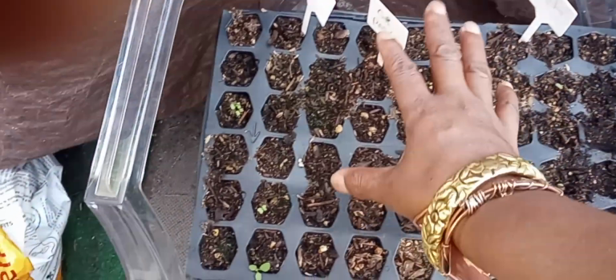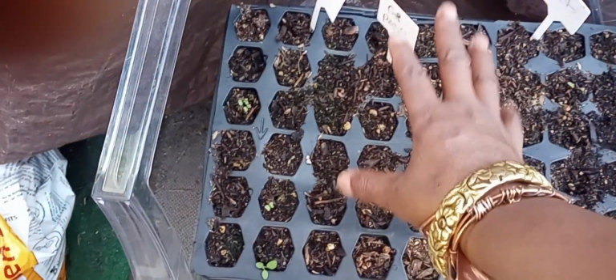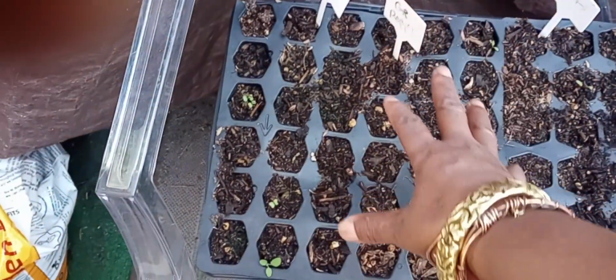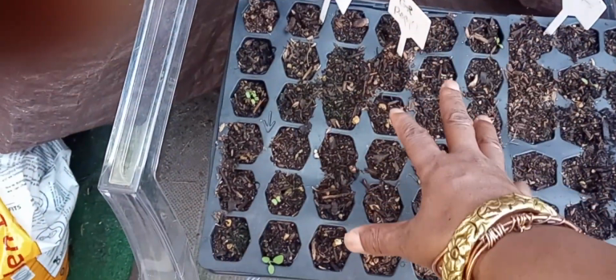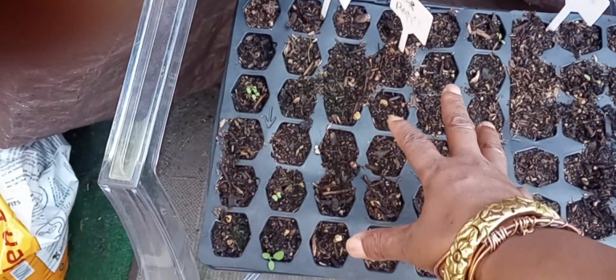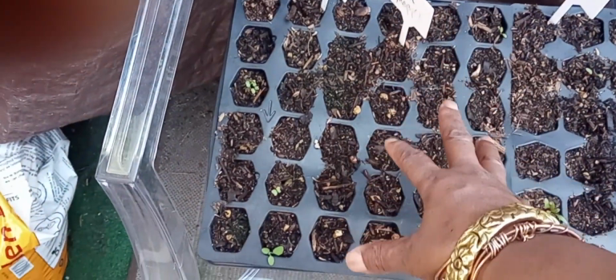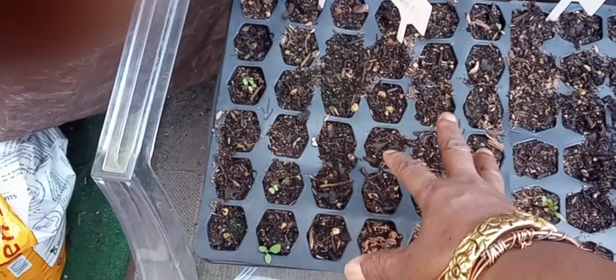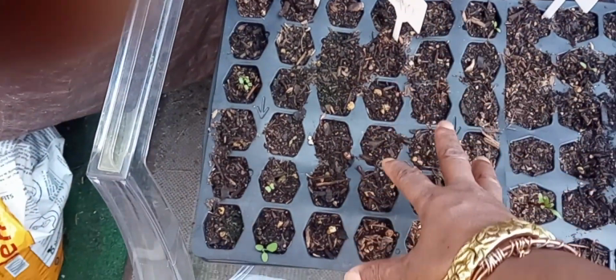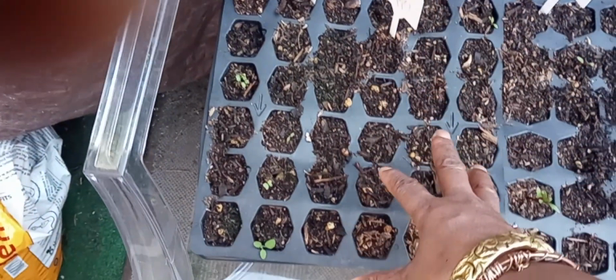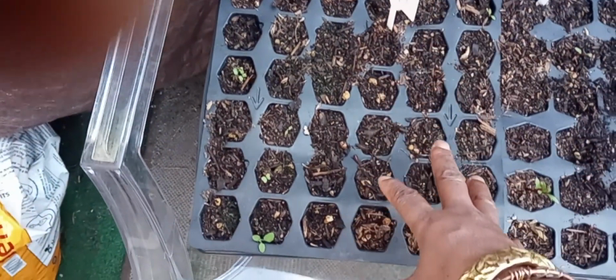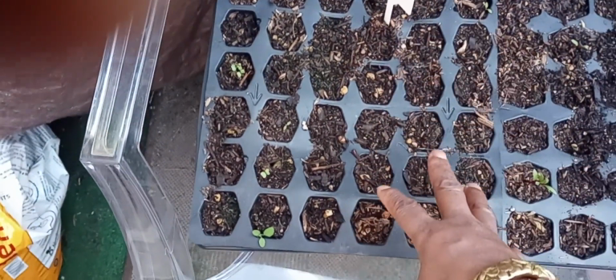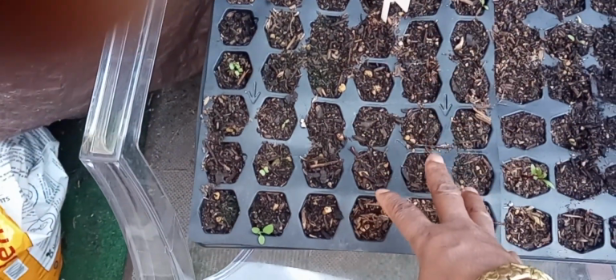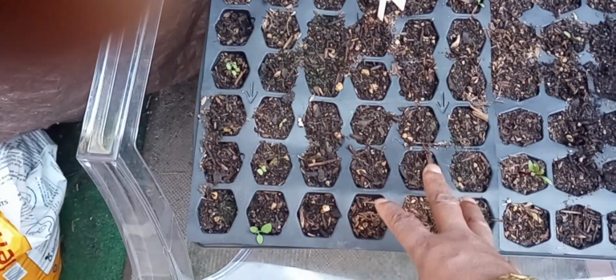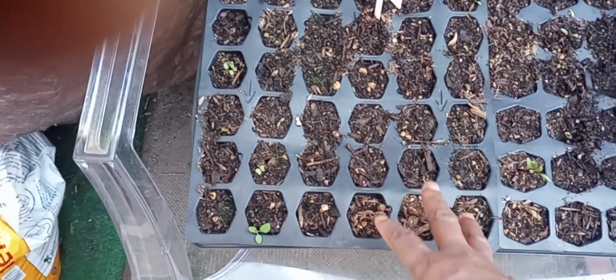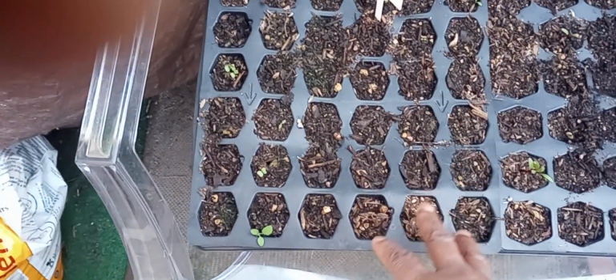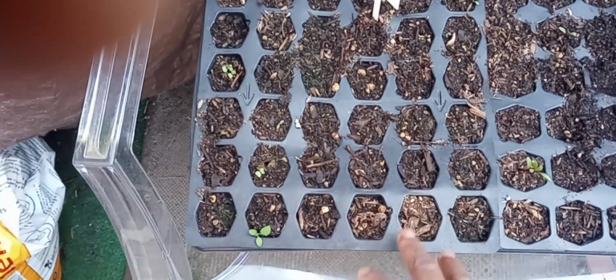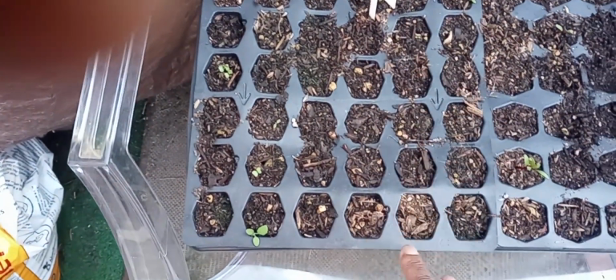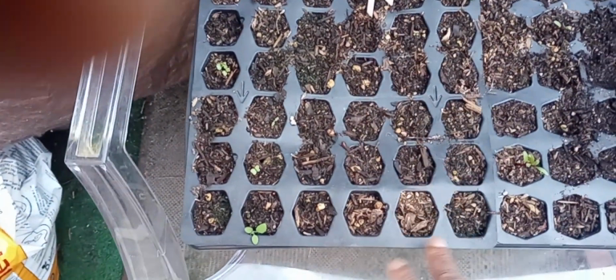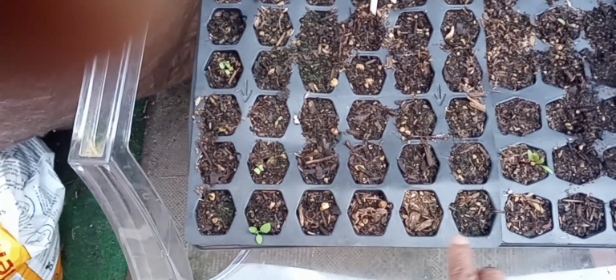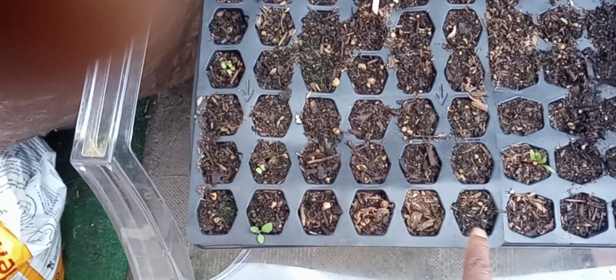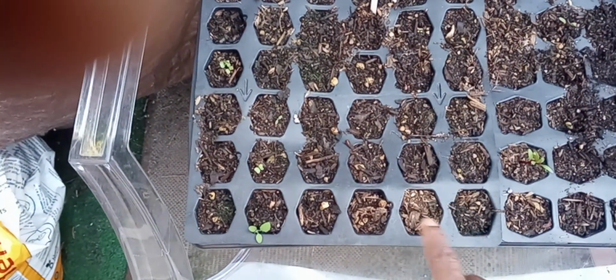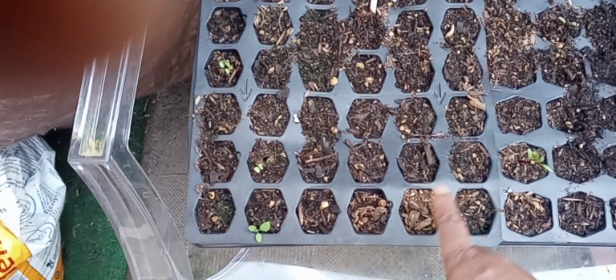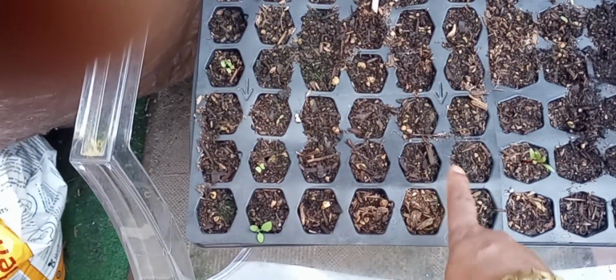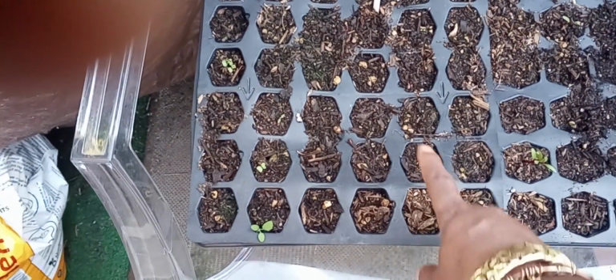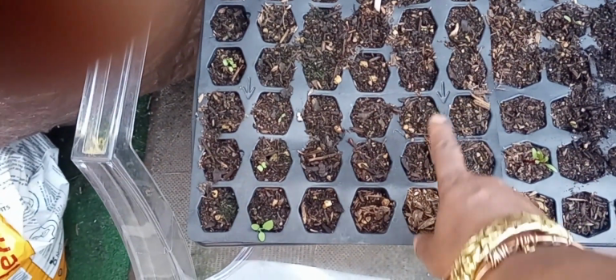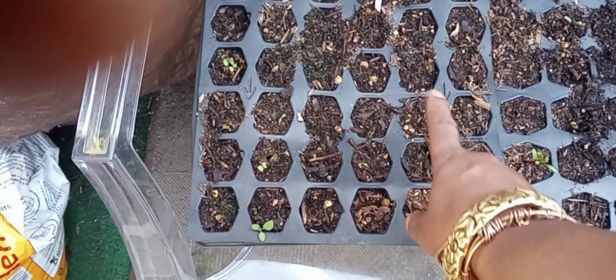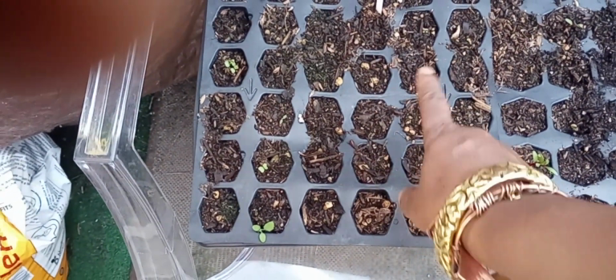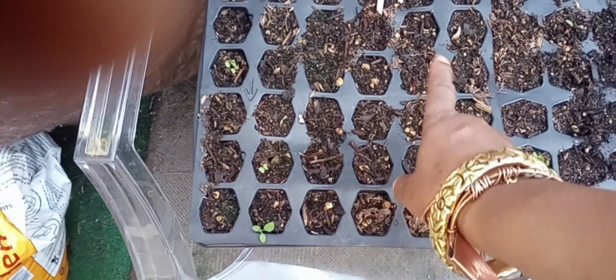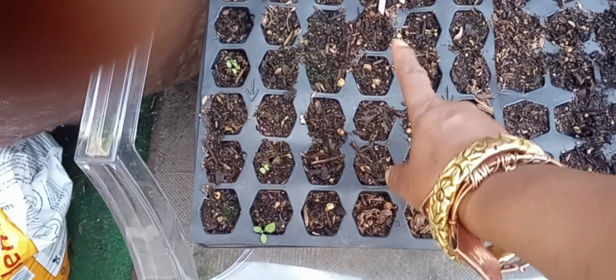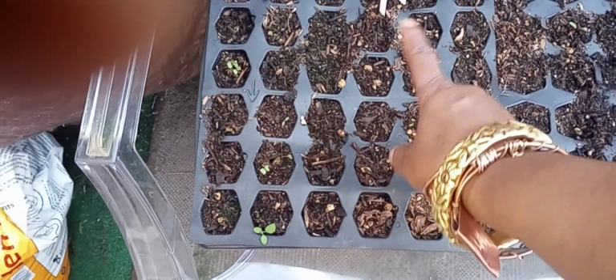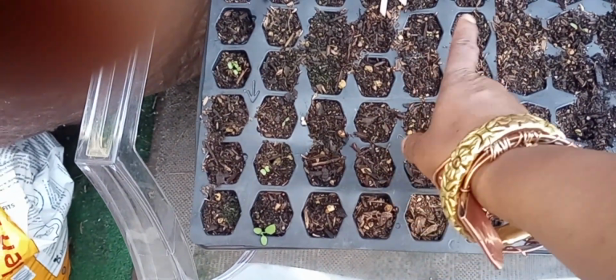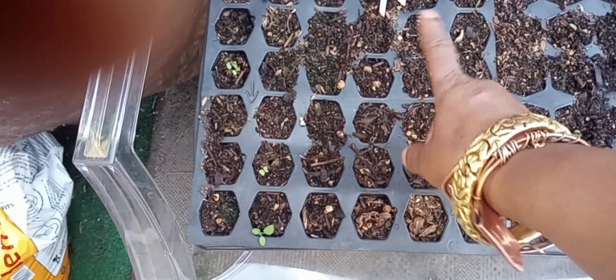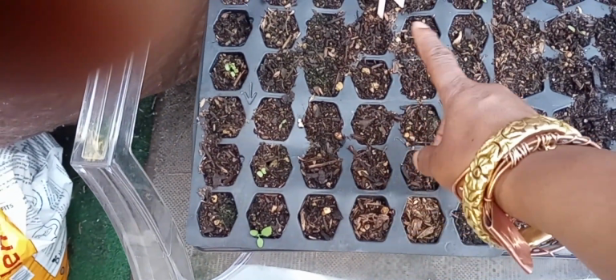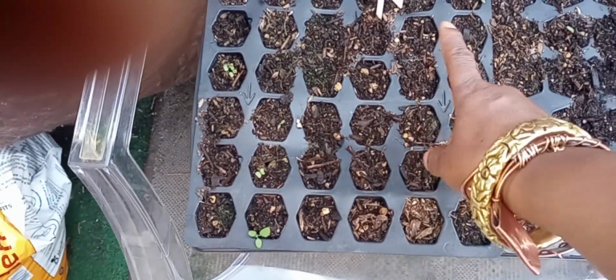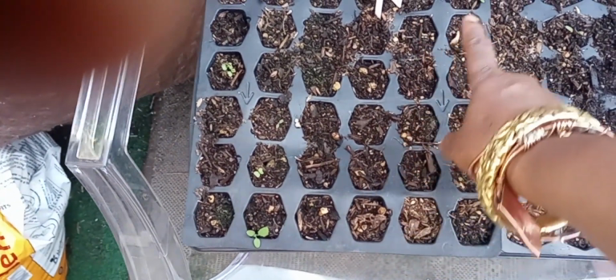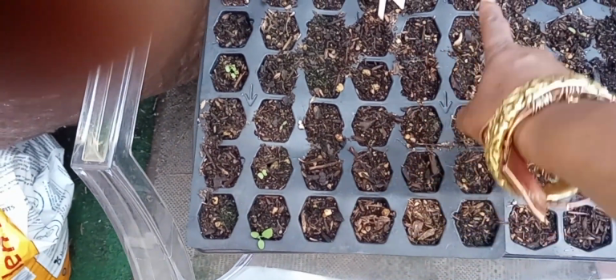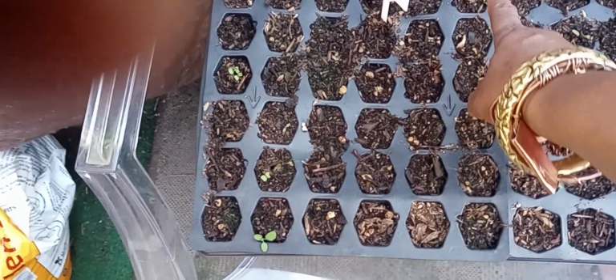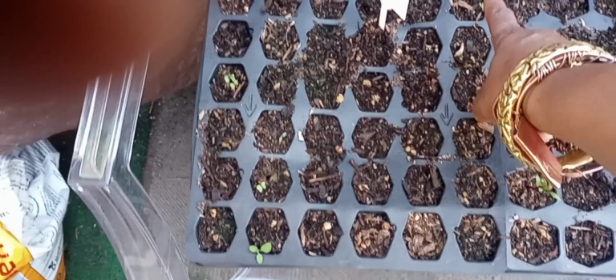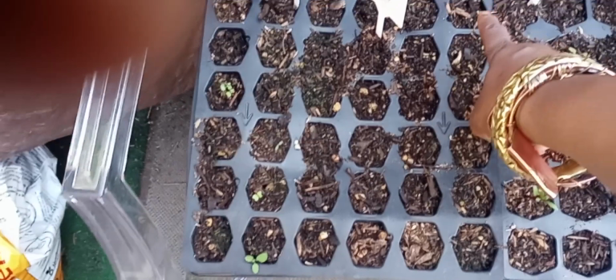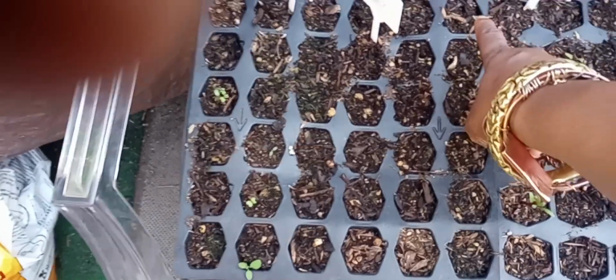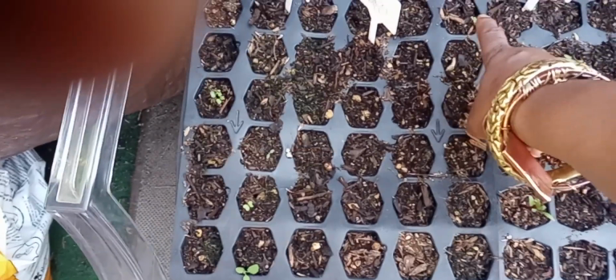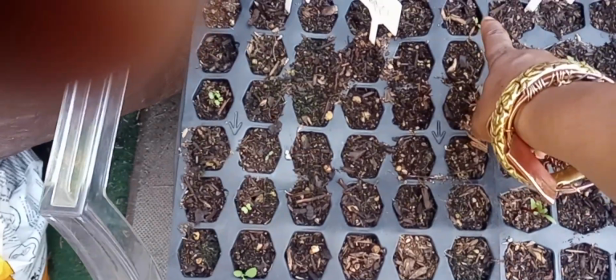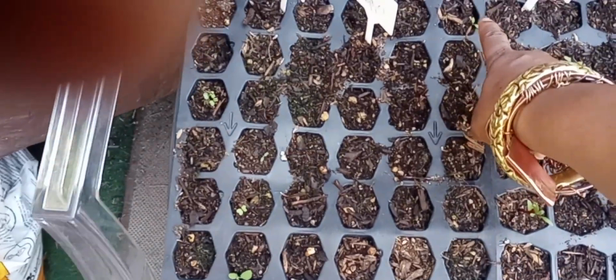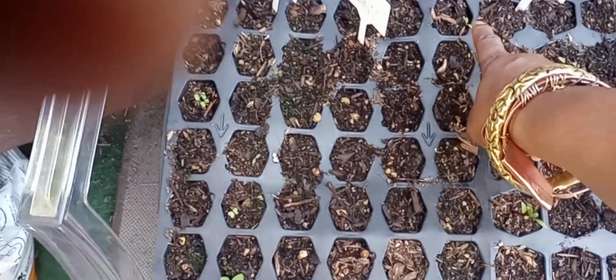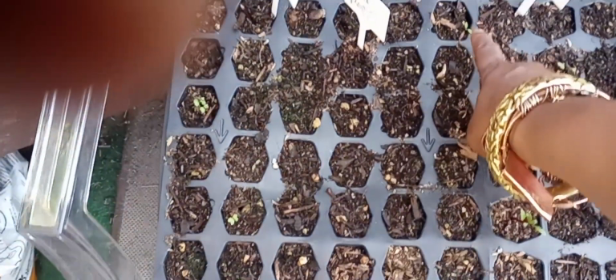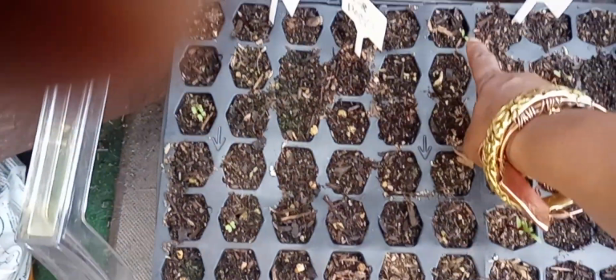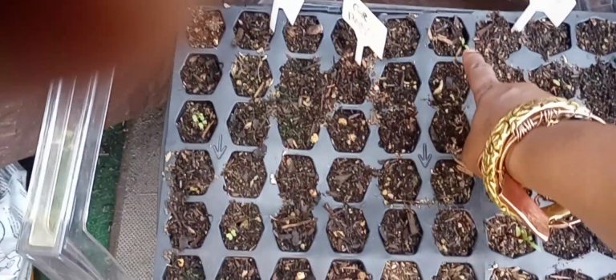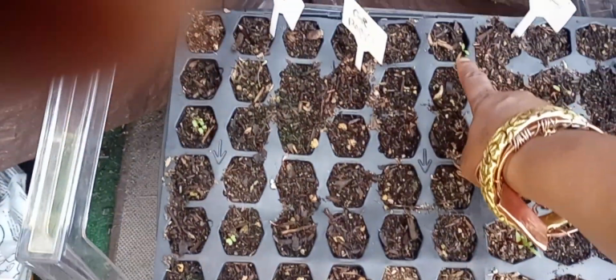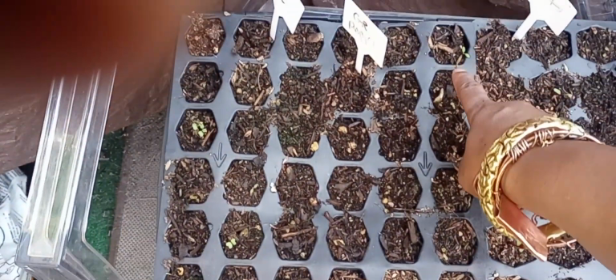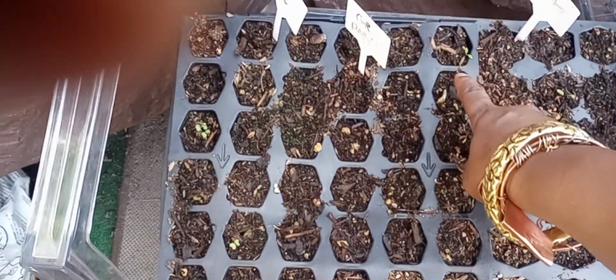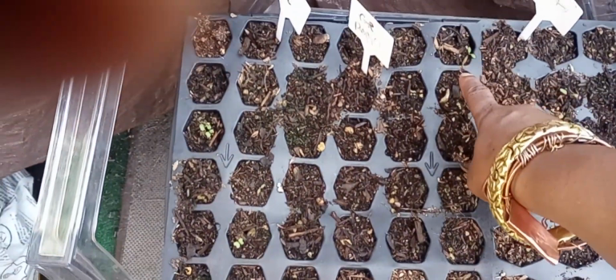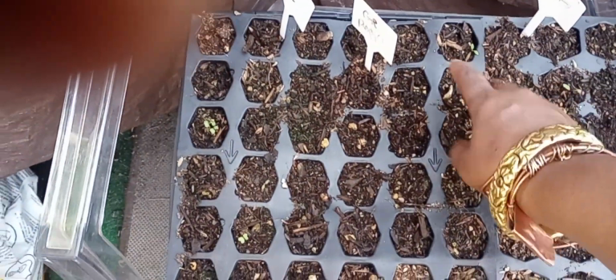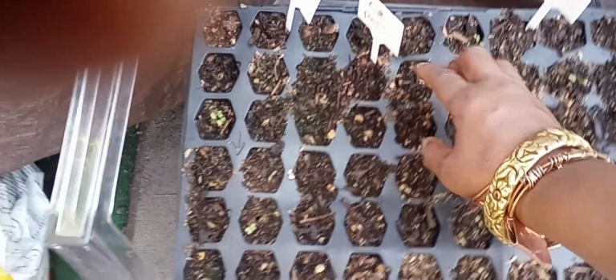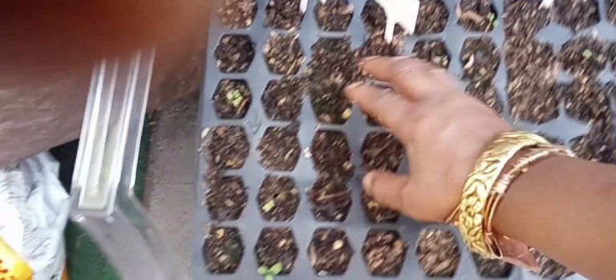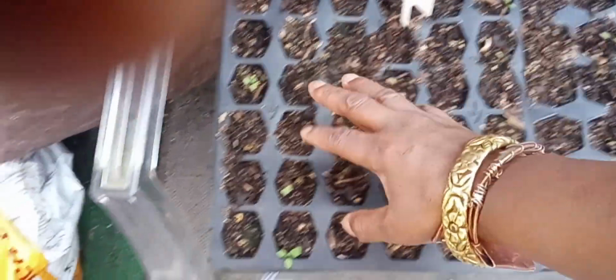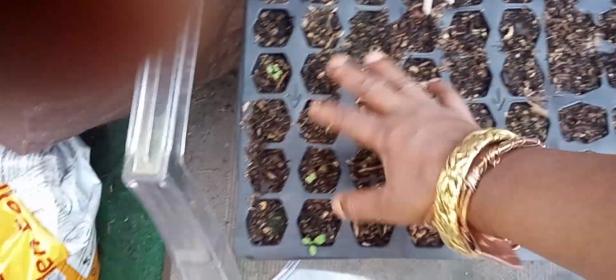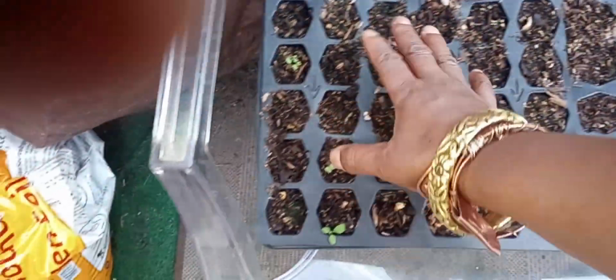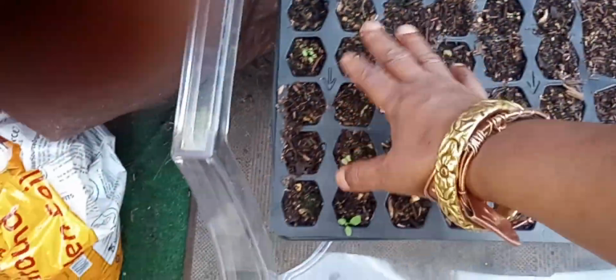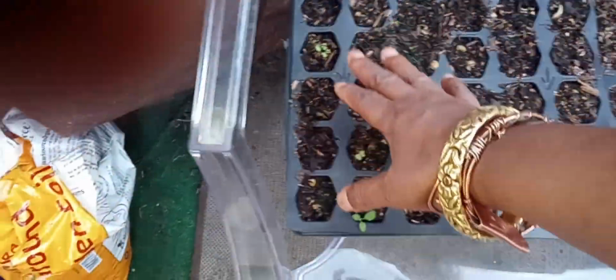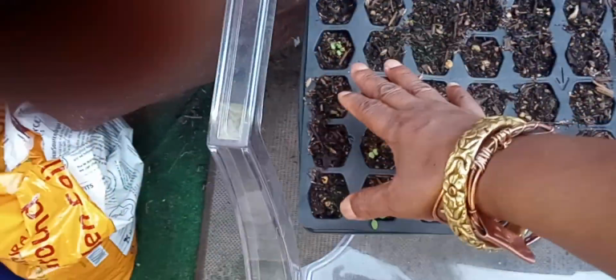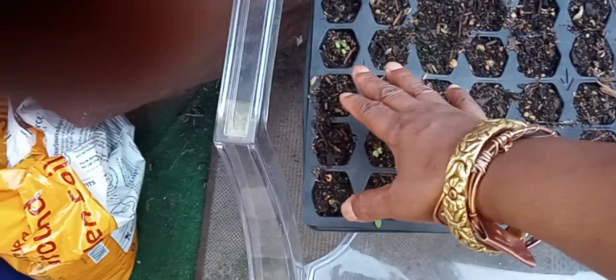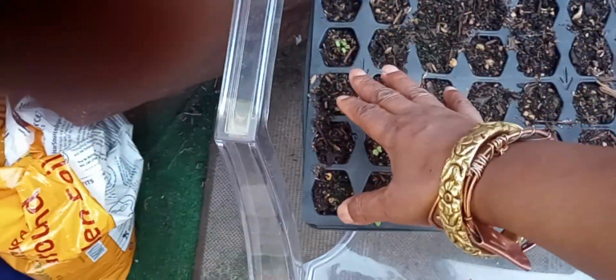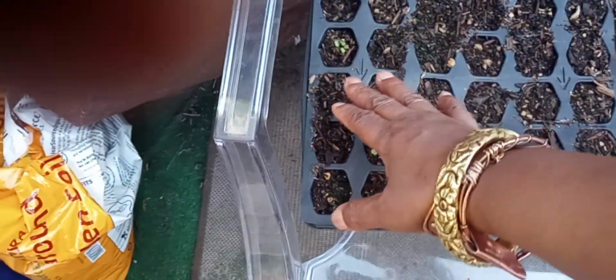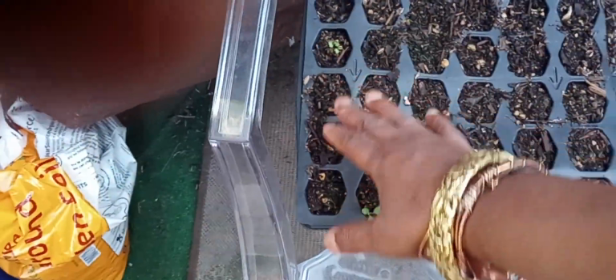I think this whole tray here is going to be beets. This is green peppers — I don't see any green peppers coming in yet. Oh, there's one. And this is the kale.